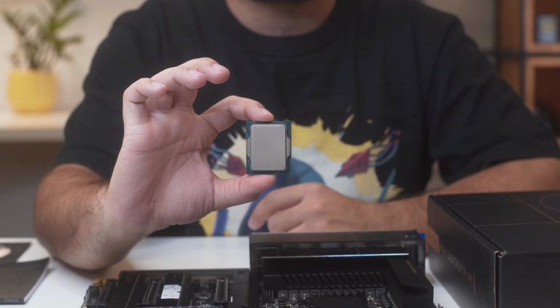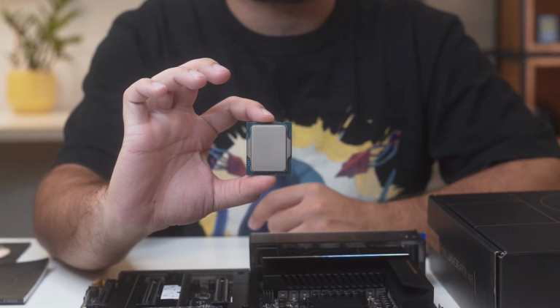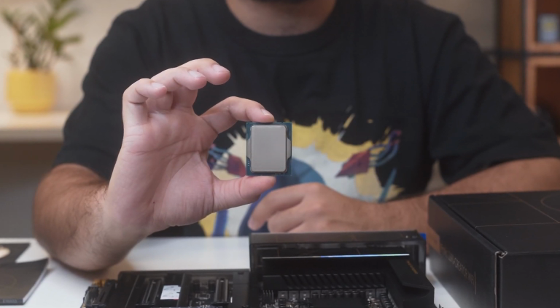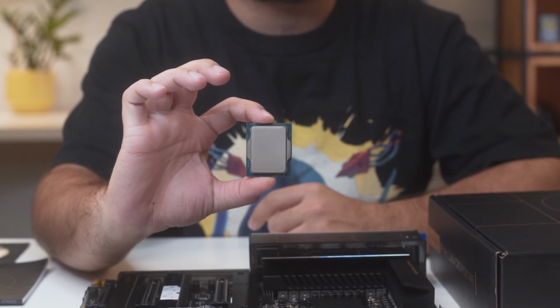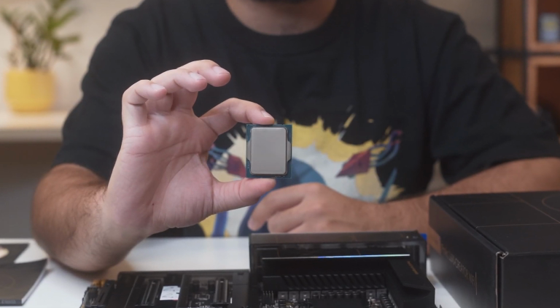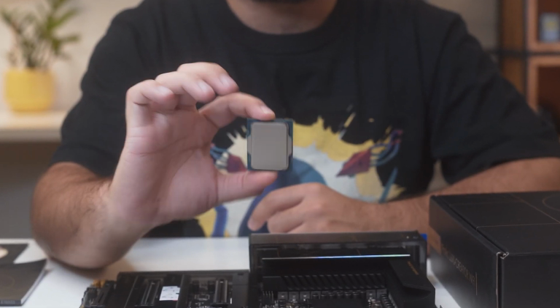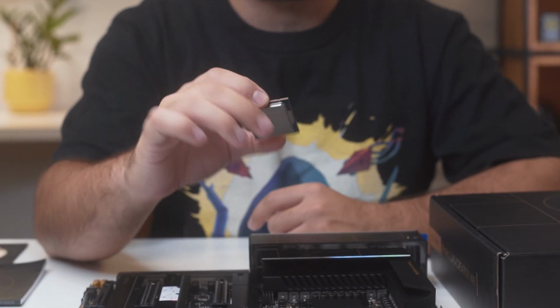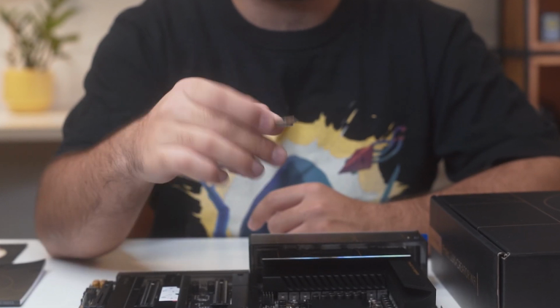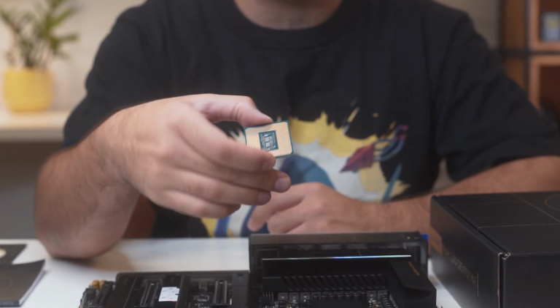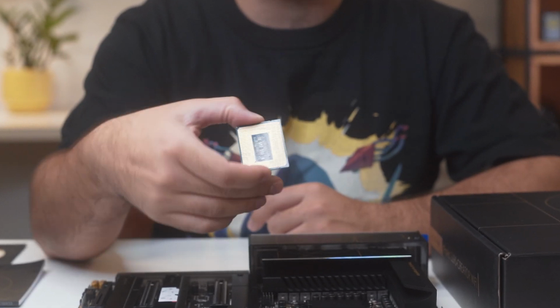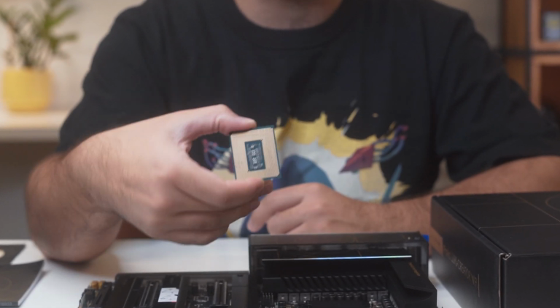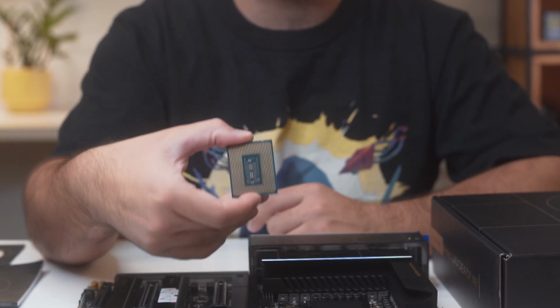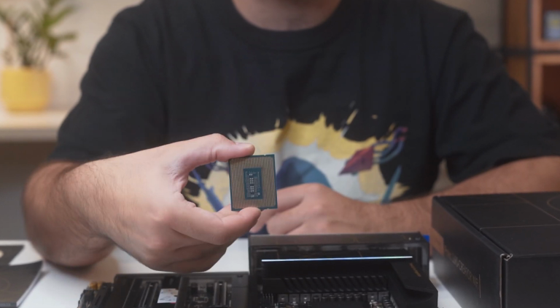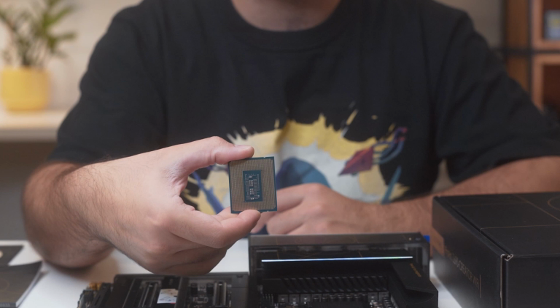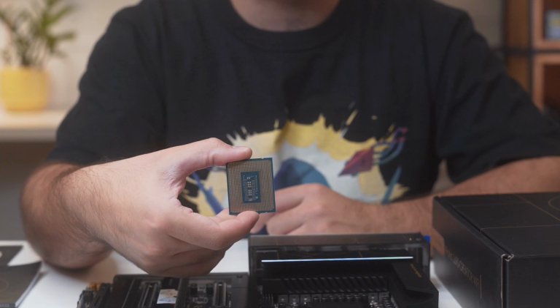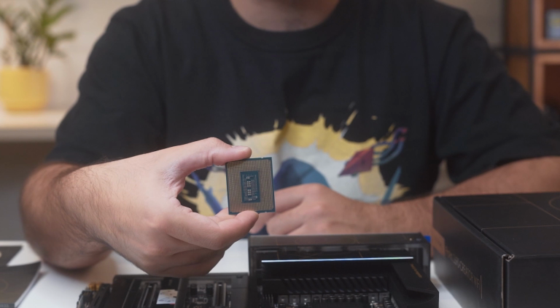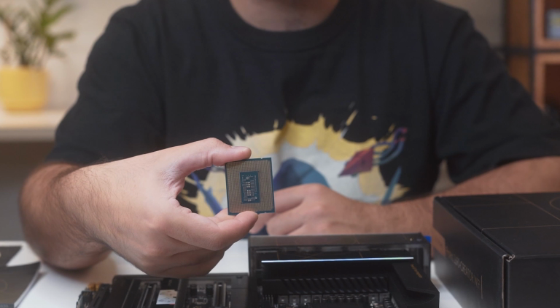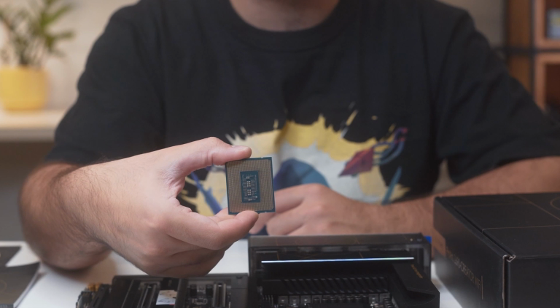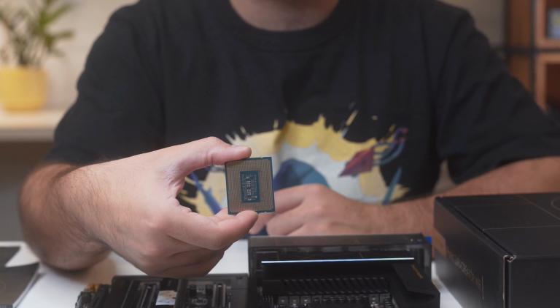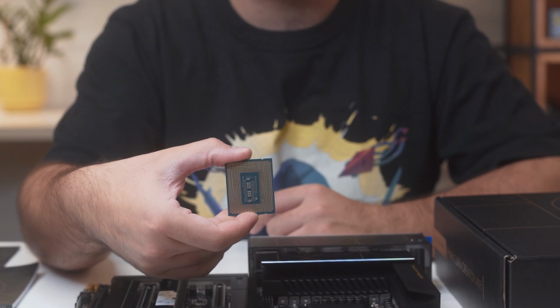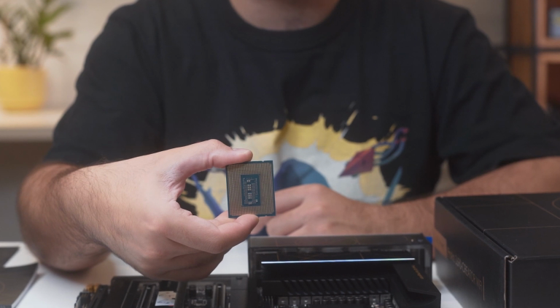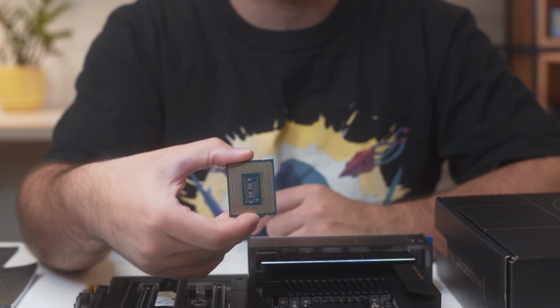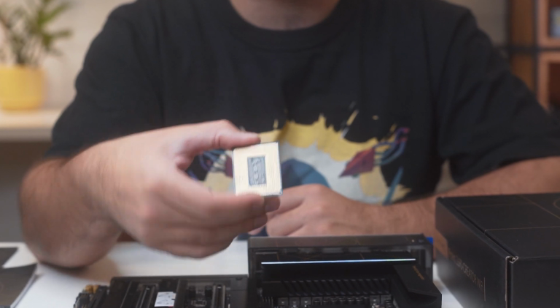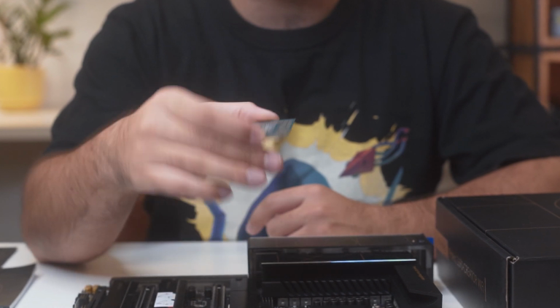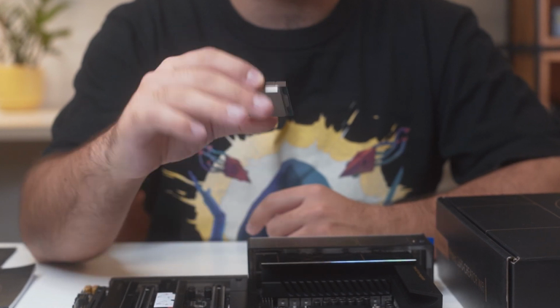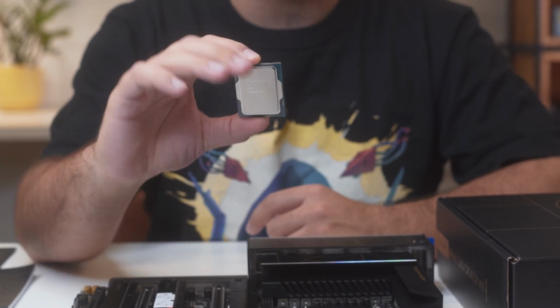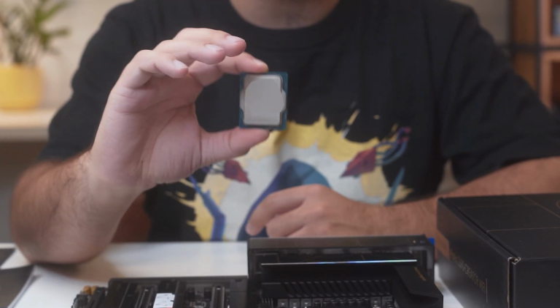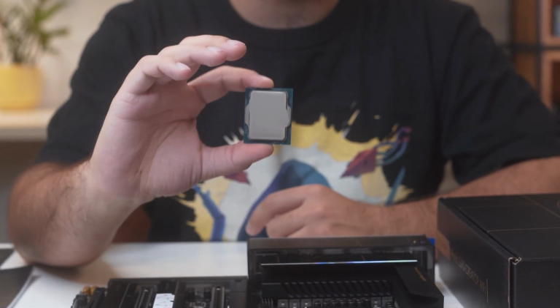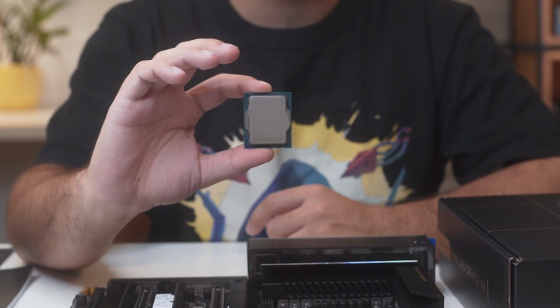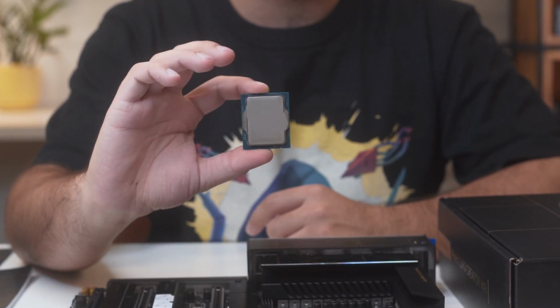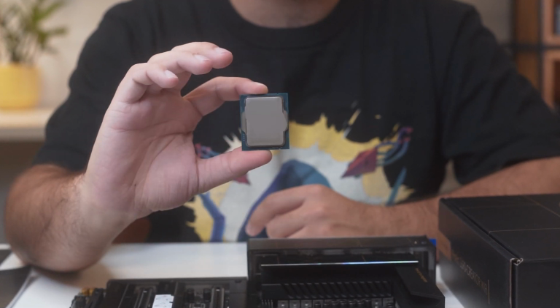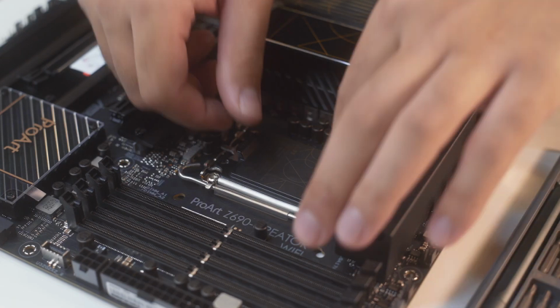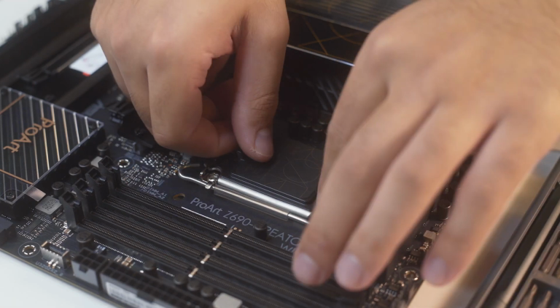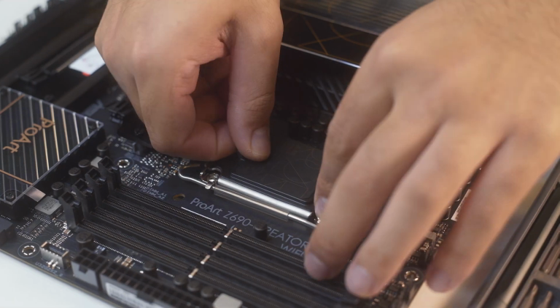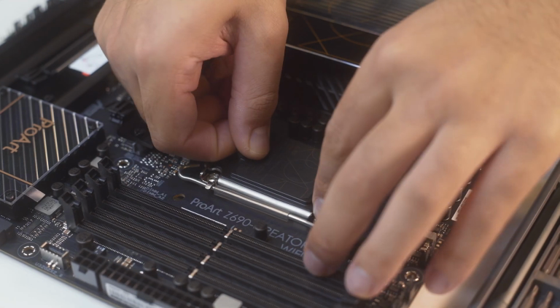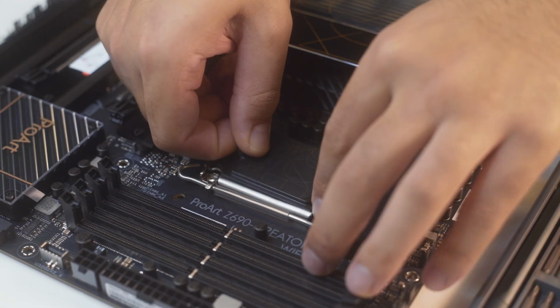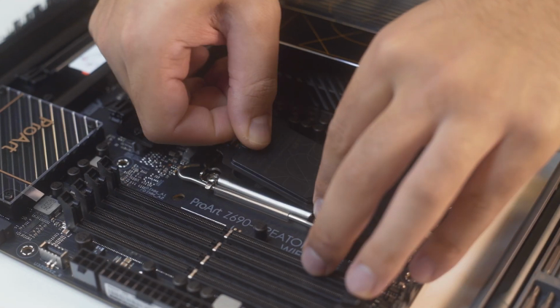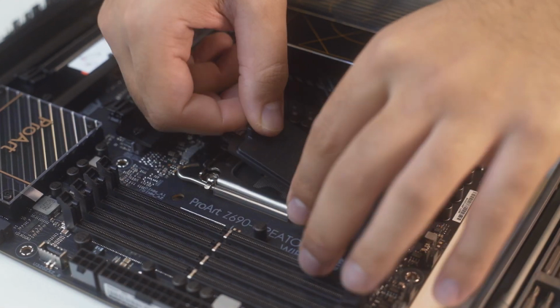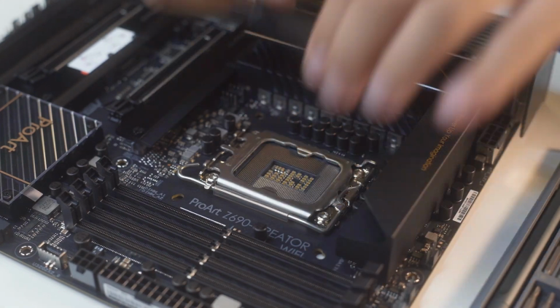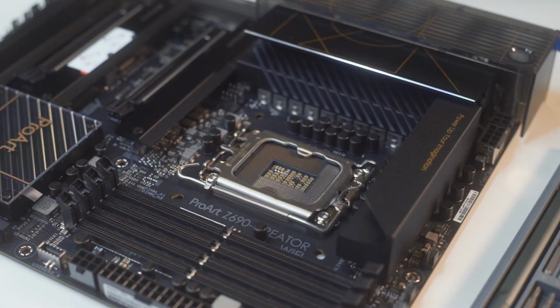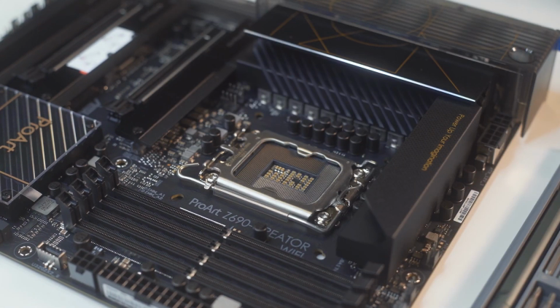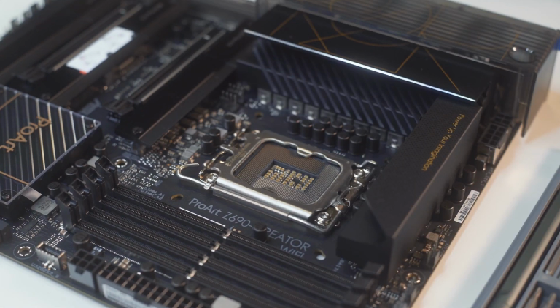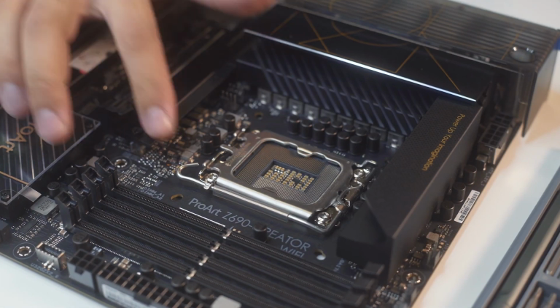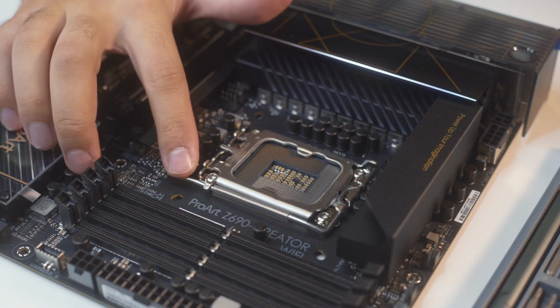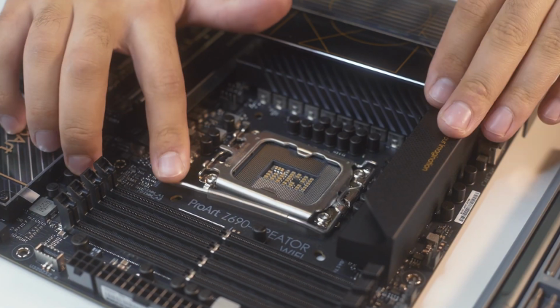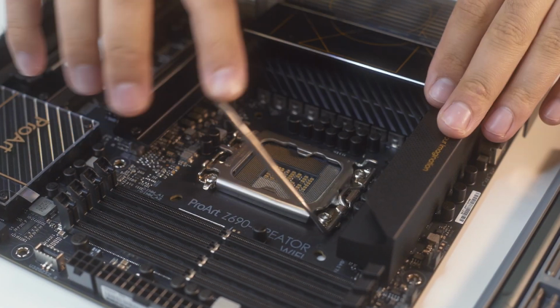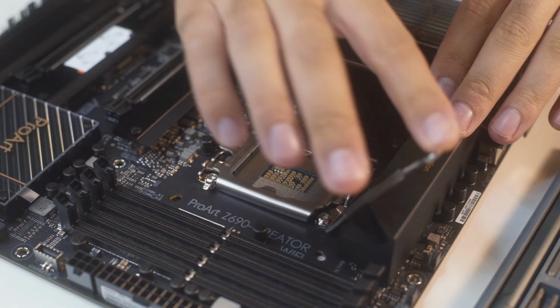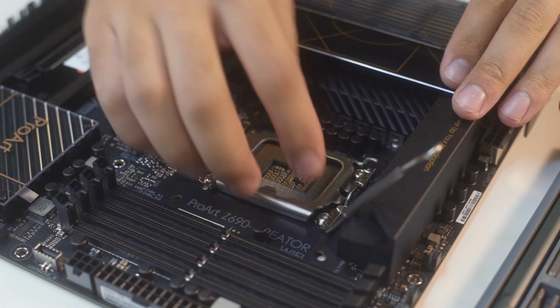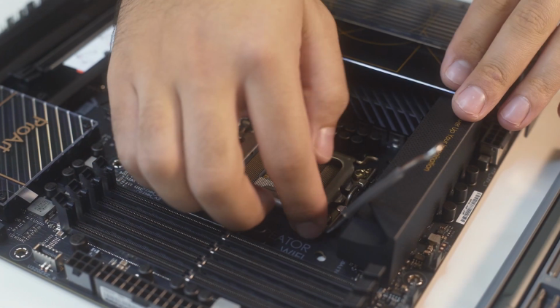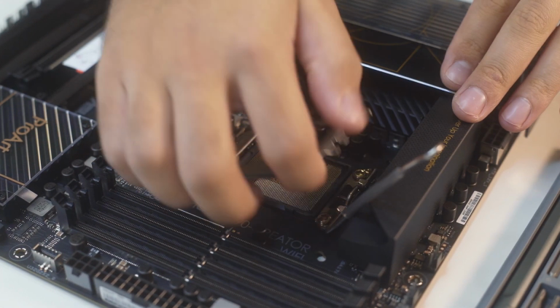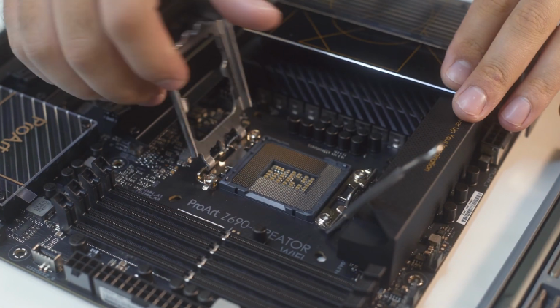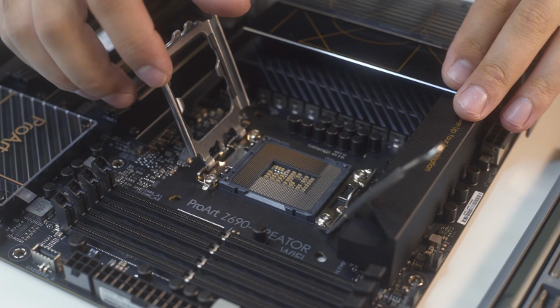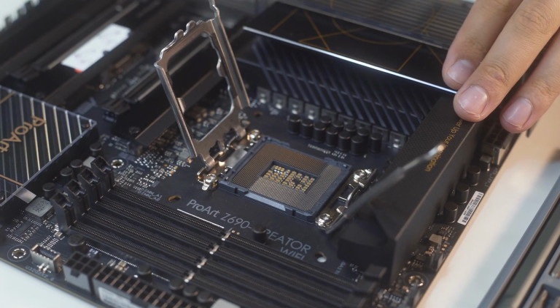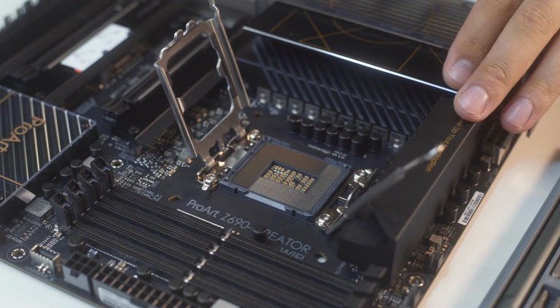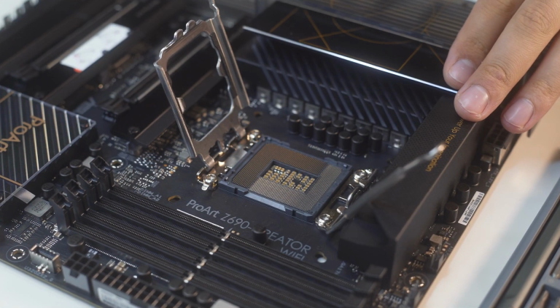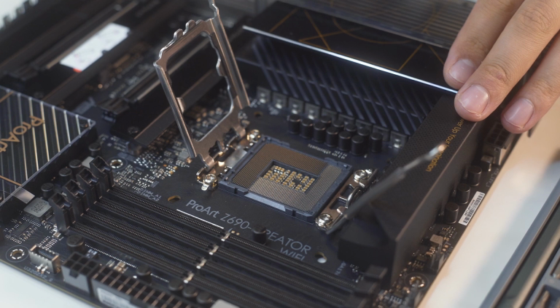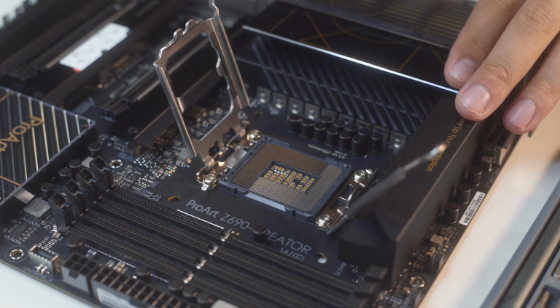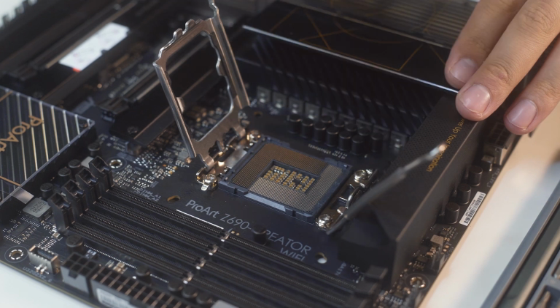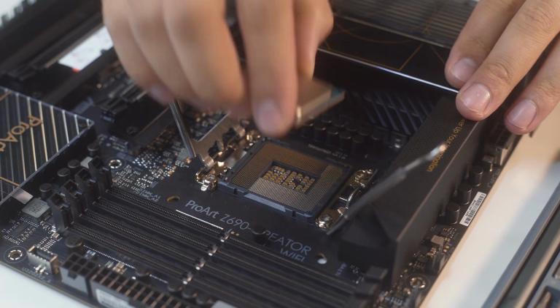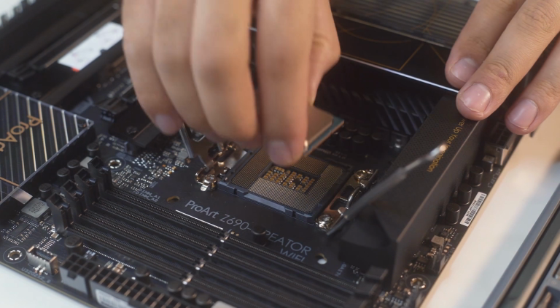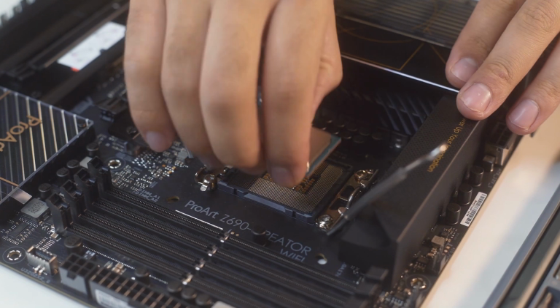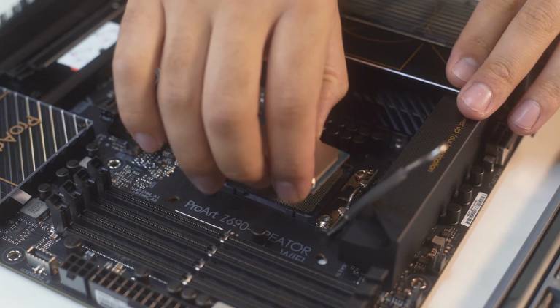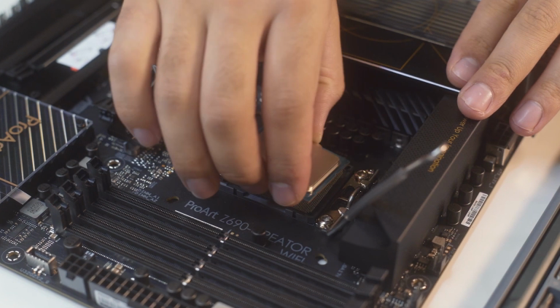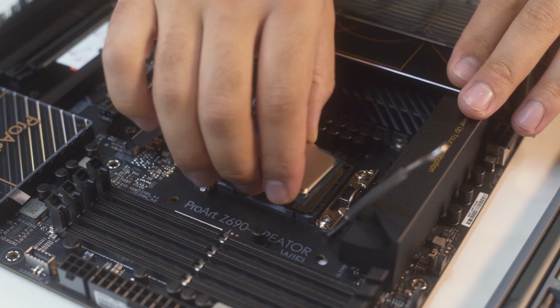However, it is the same dimension as the K version, so we've already started to build the water cooling for it. We'll review the K version for you as soon as we'll be able to get it.